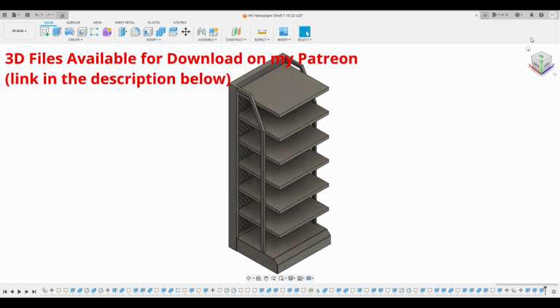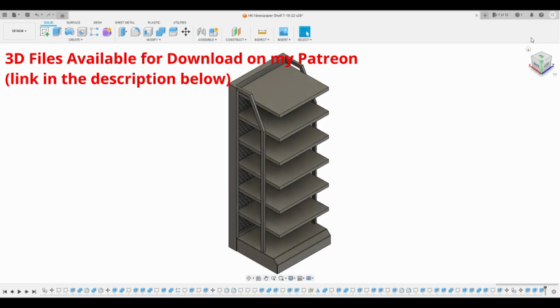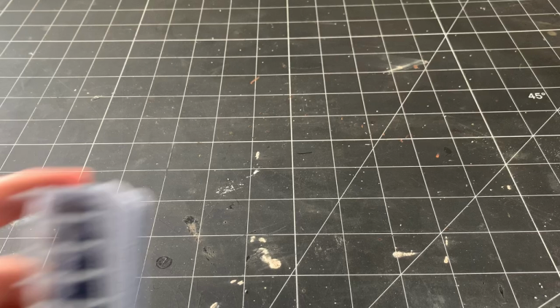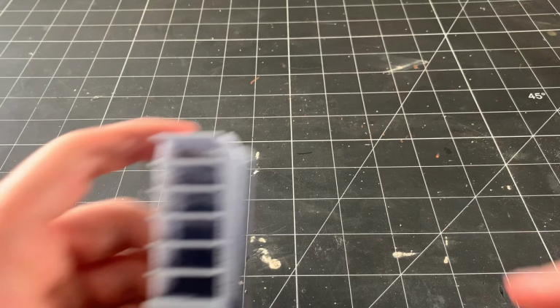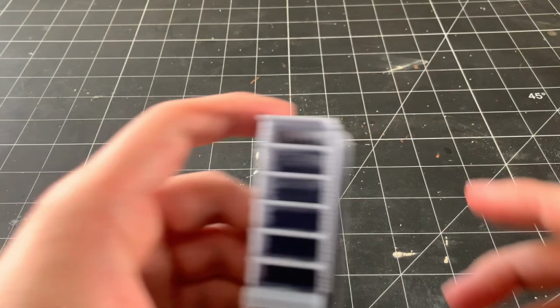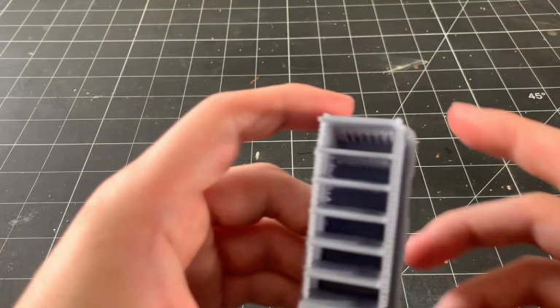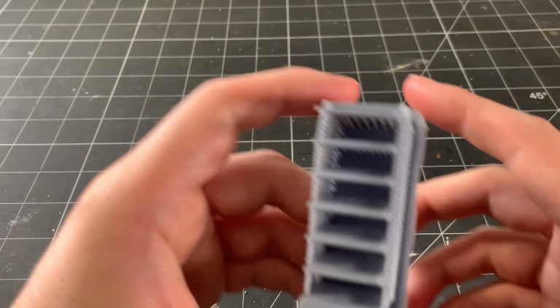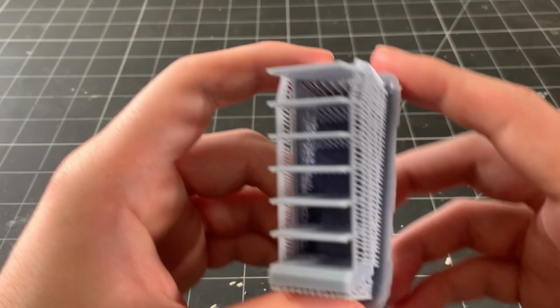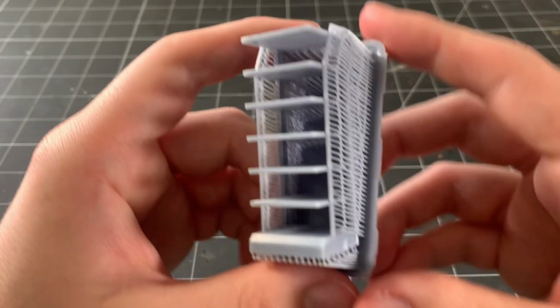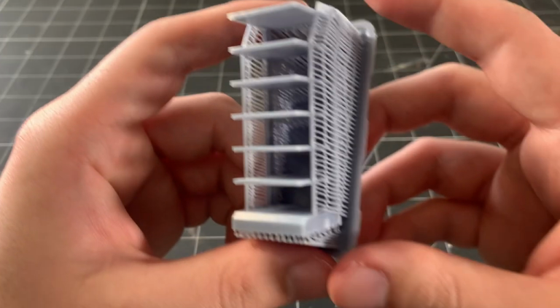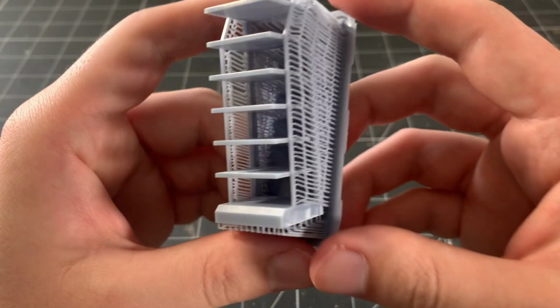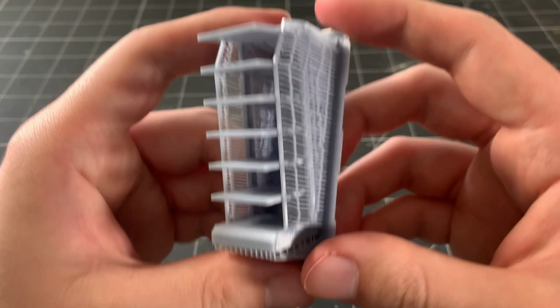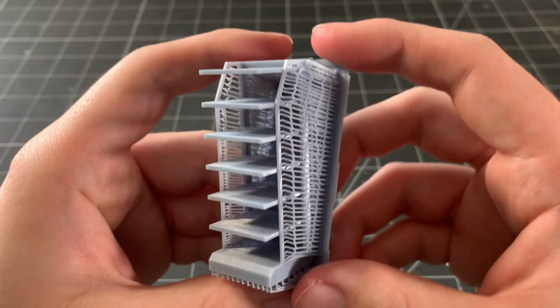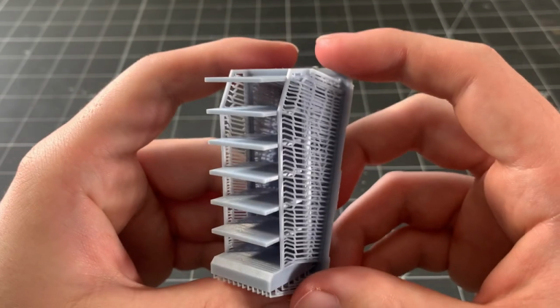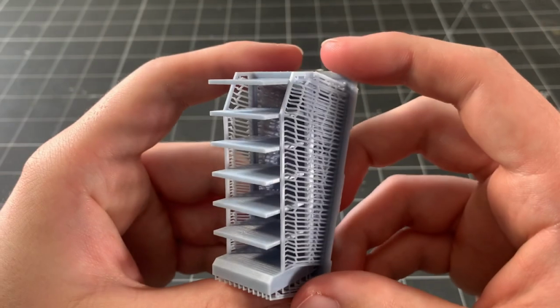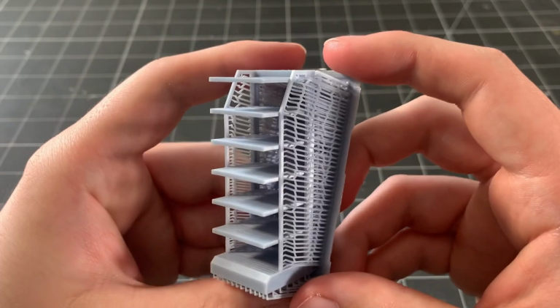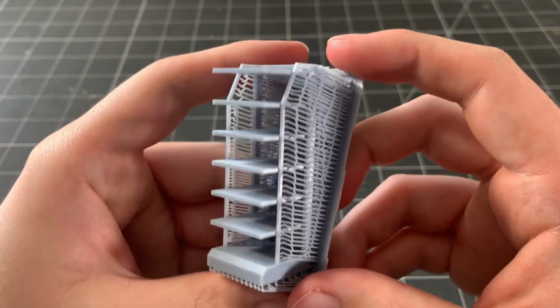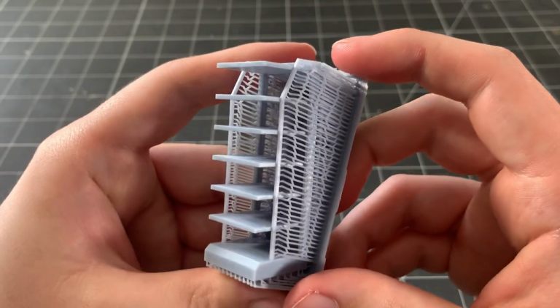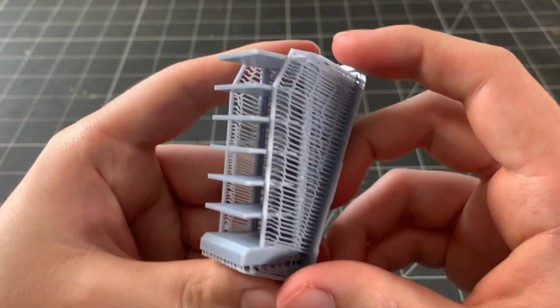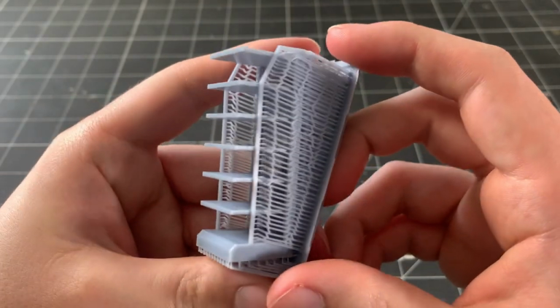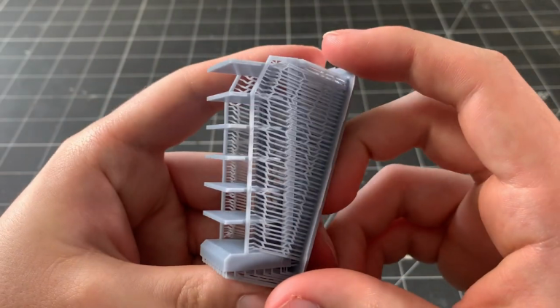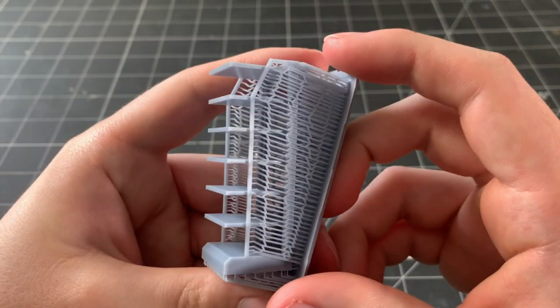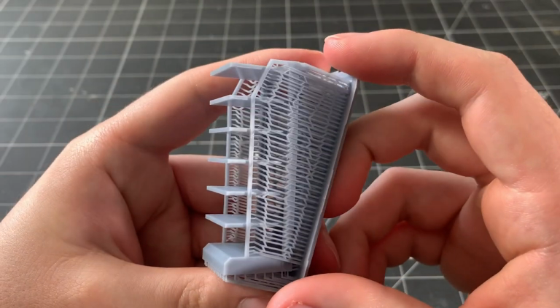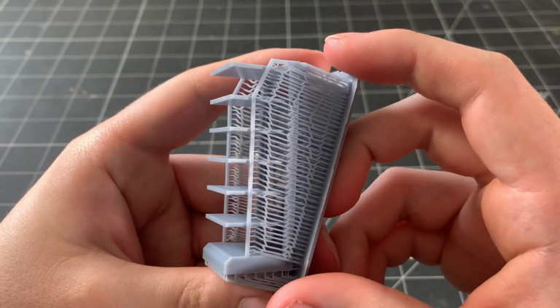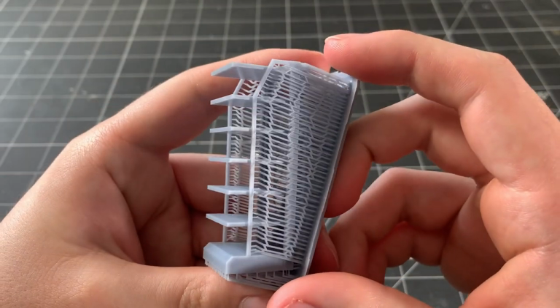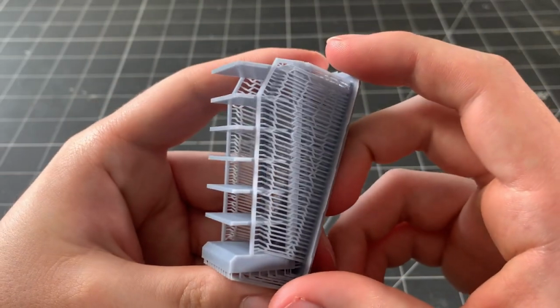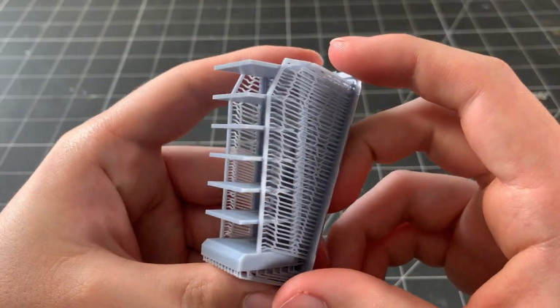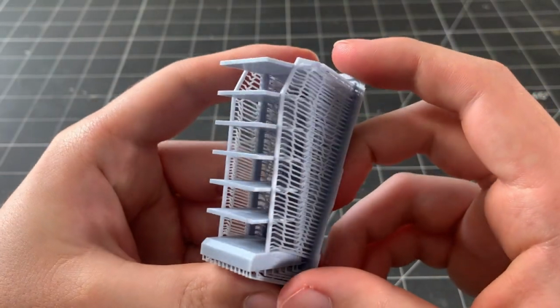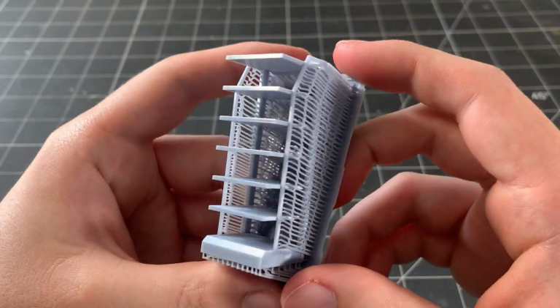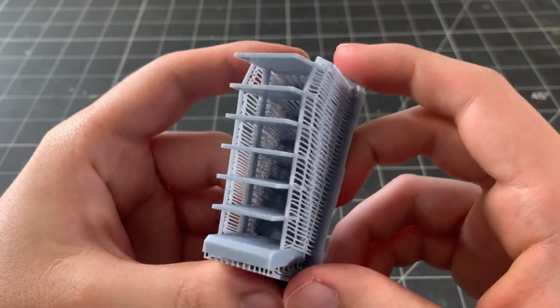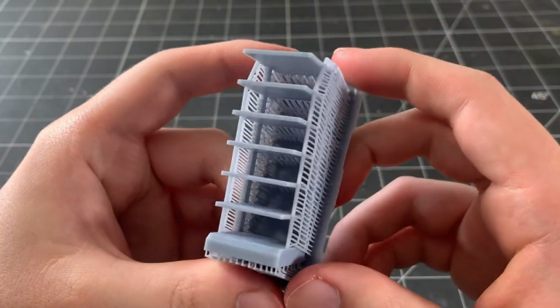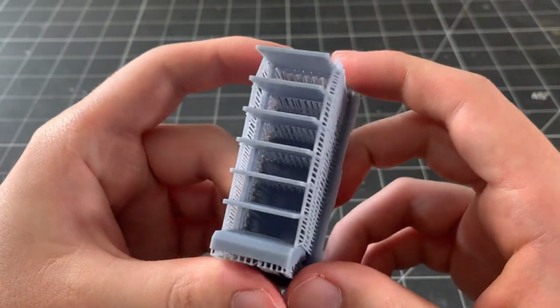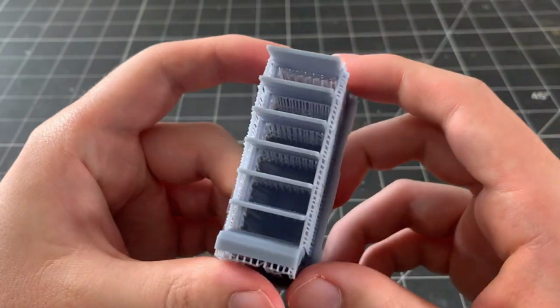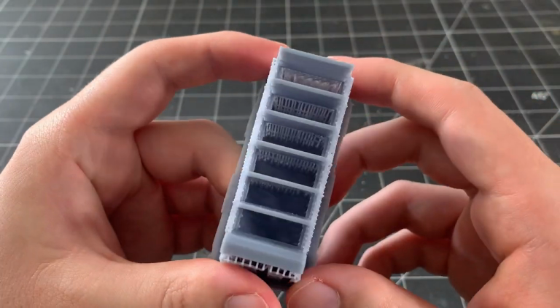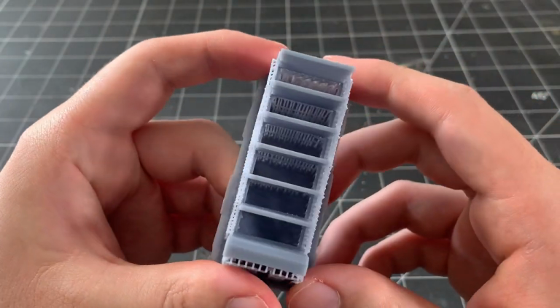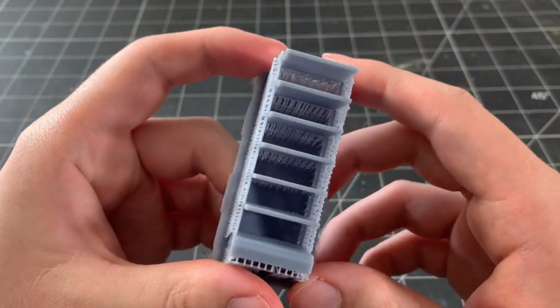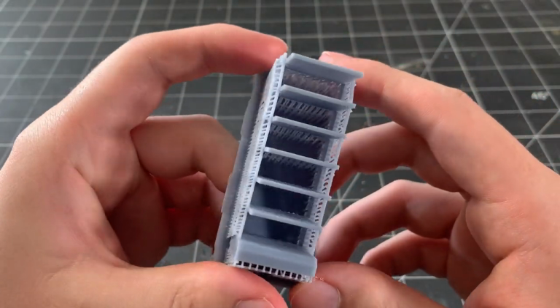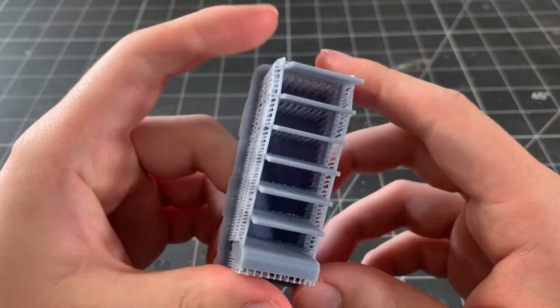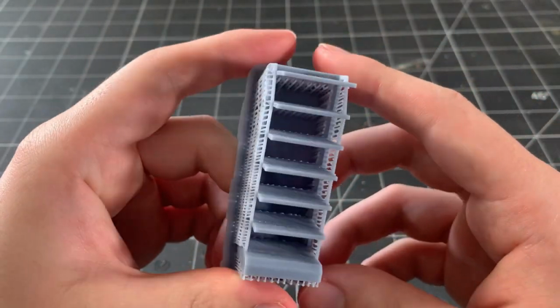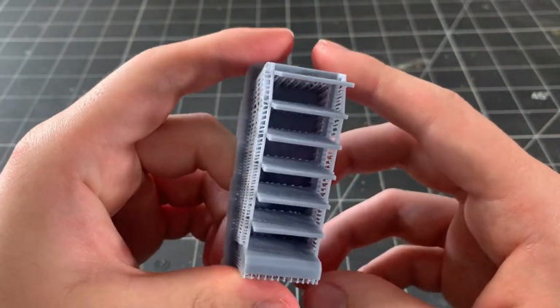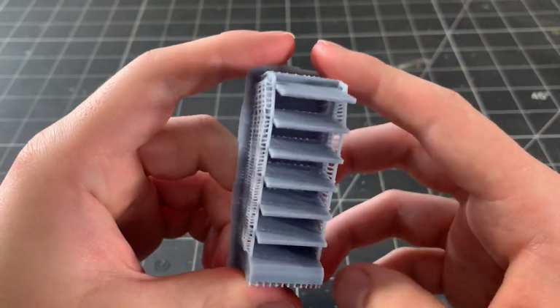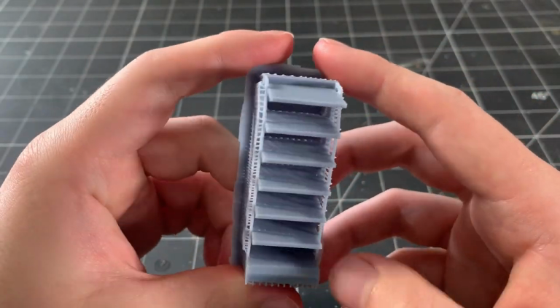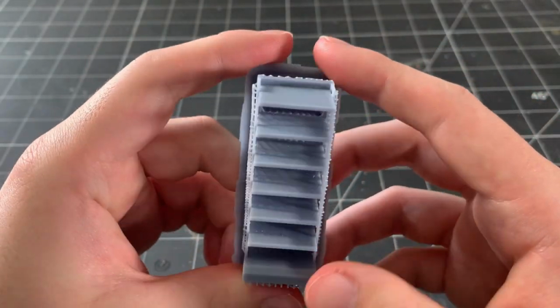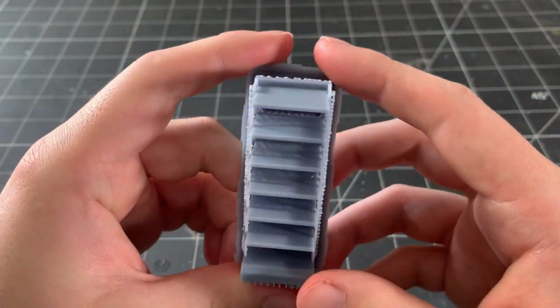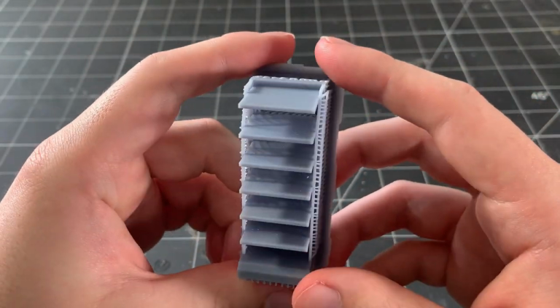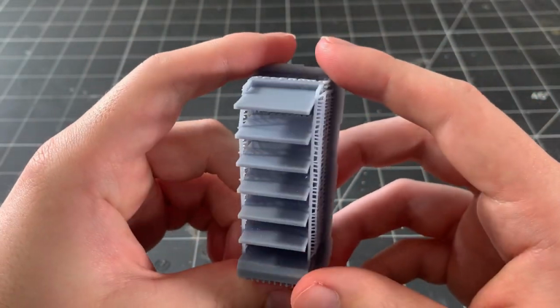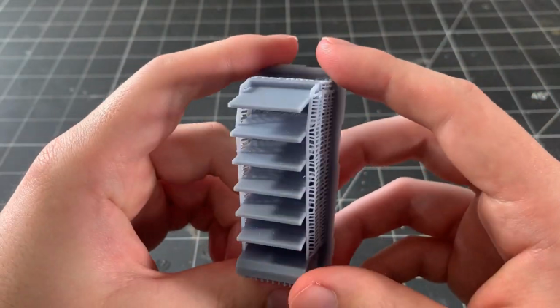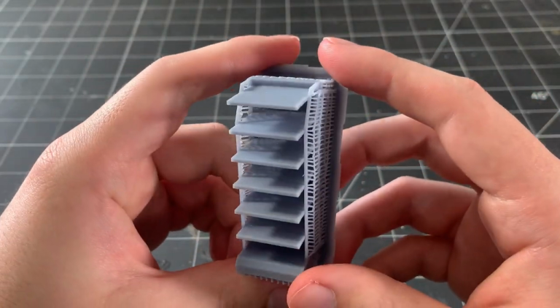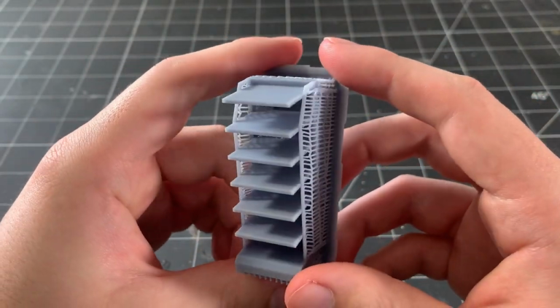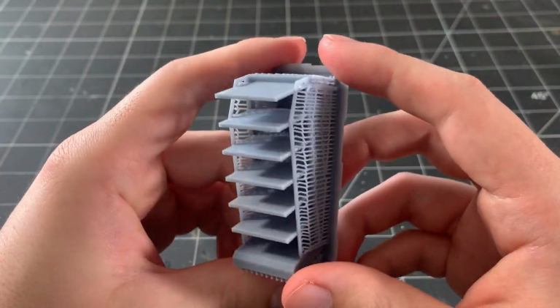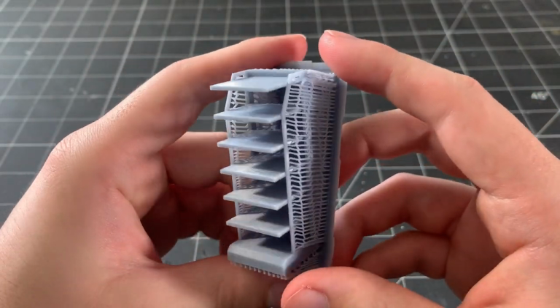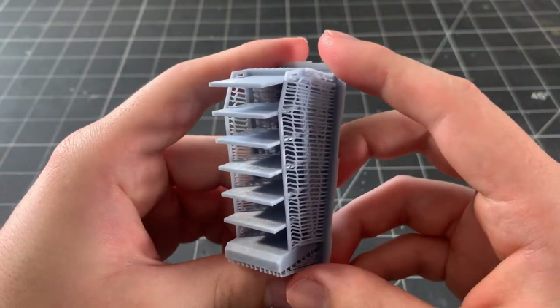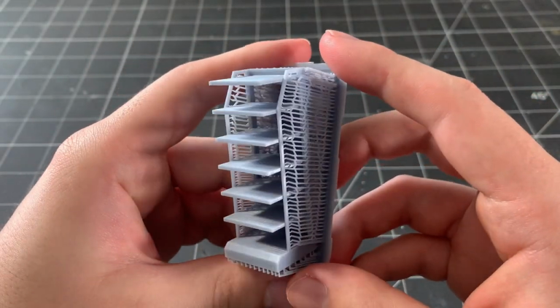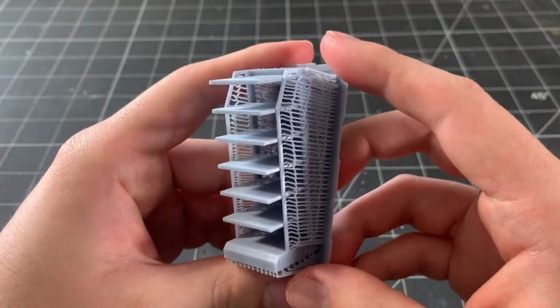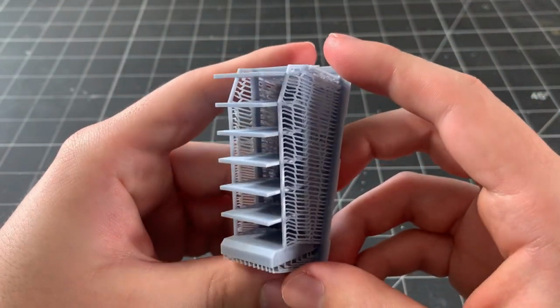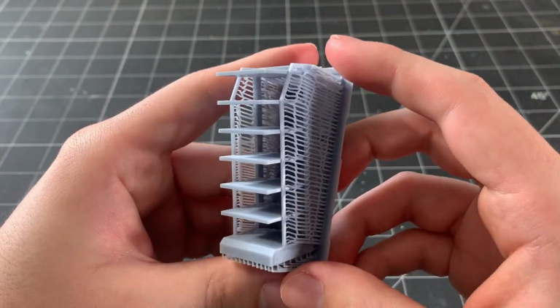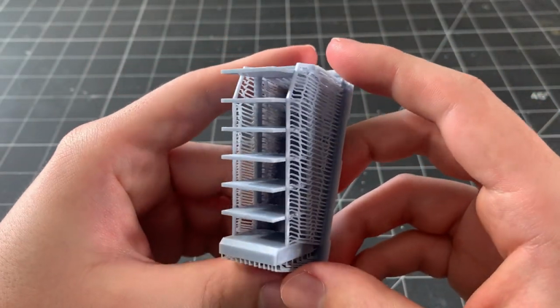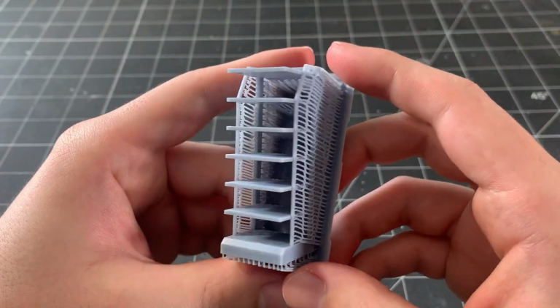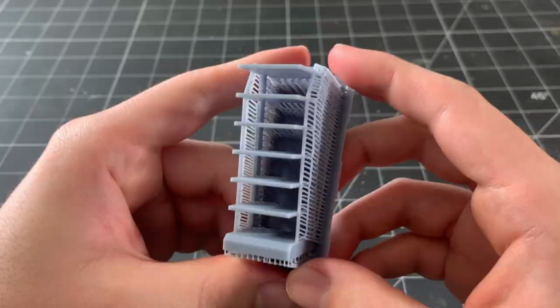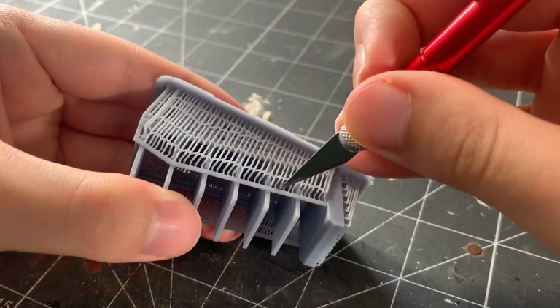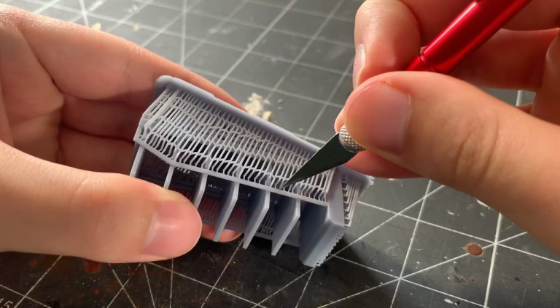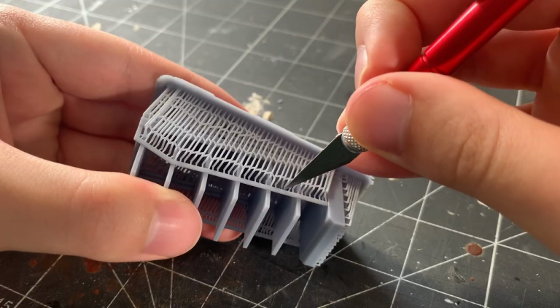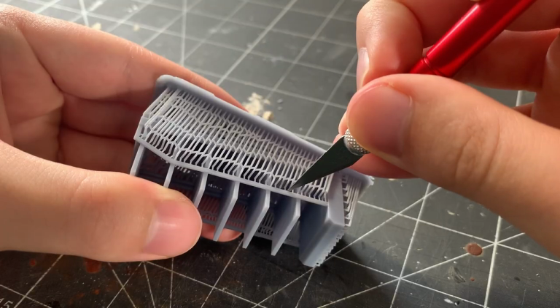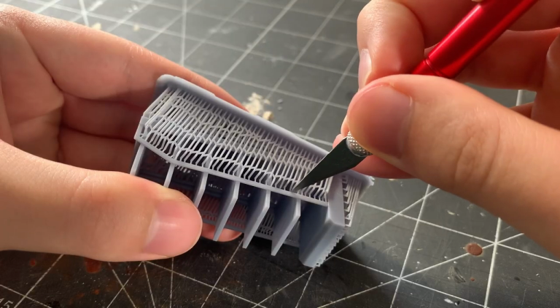Here's how the newspaper shelf looks all printed, and now comes the time-consuming process of removing the supports. To do this, I slowly cut the supports away from the print using an X-Acto knife, and I make sure to take my time.